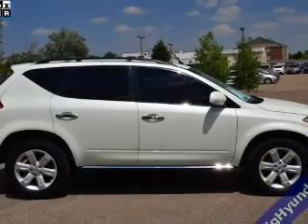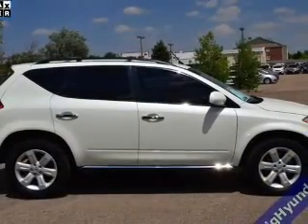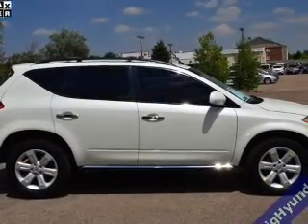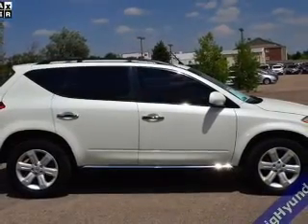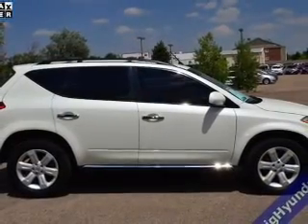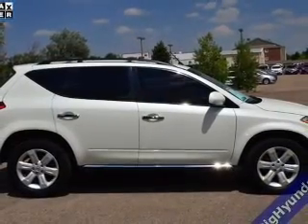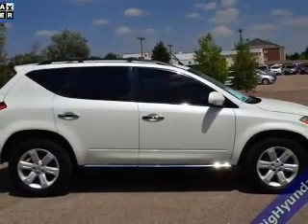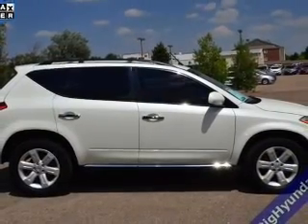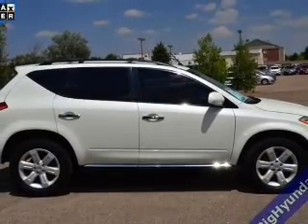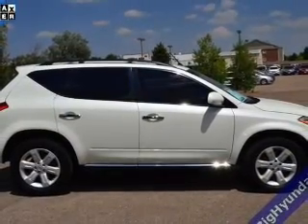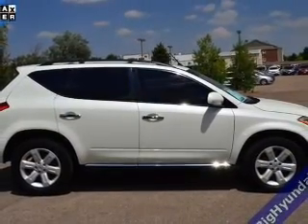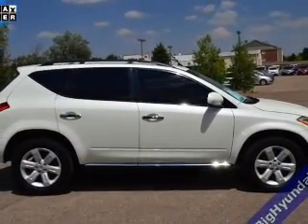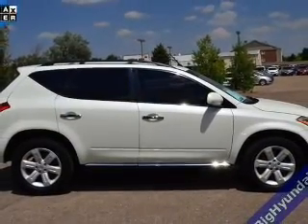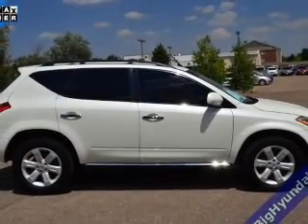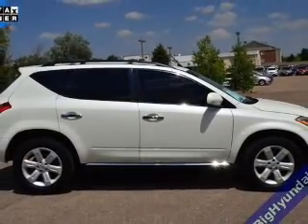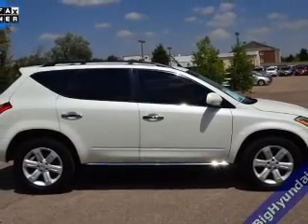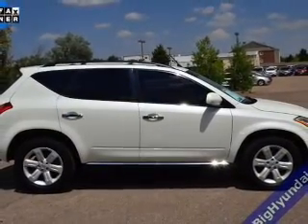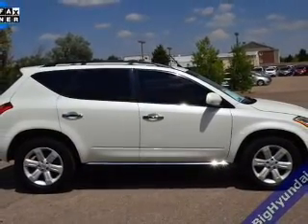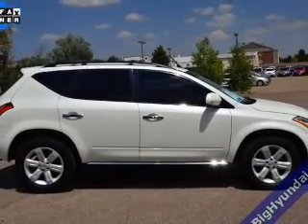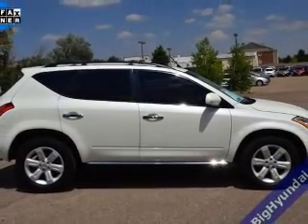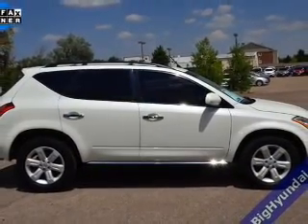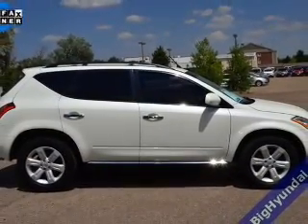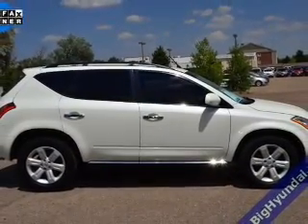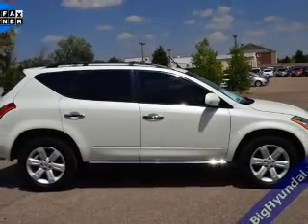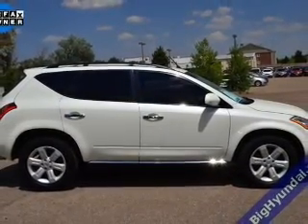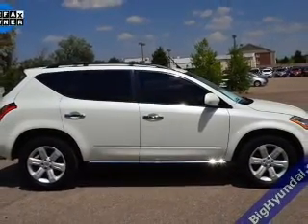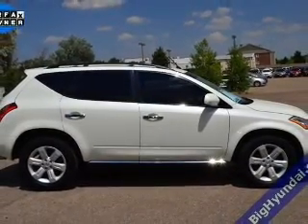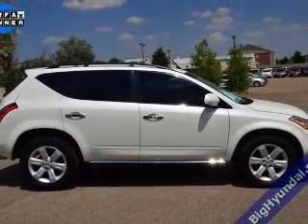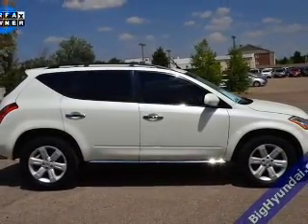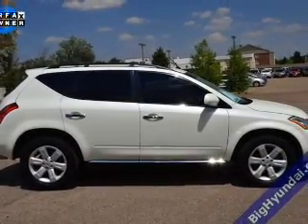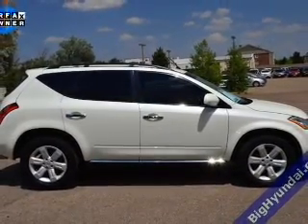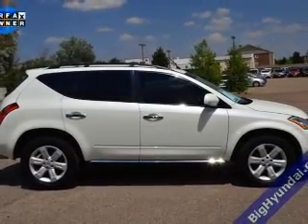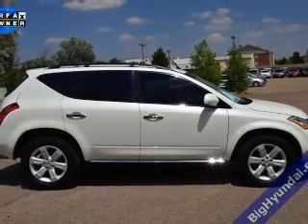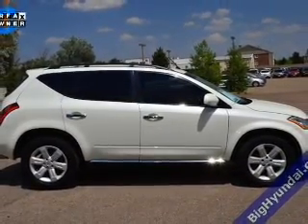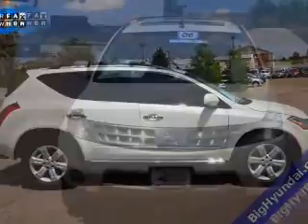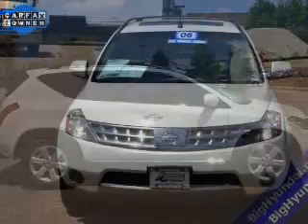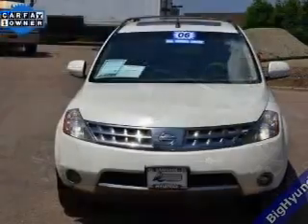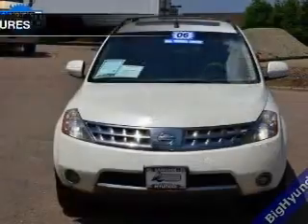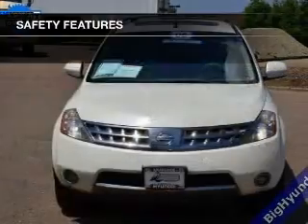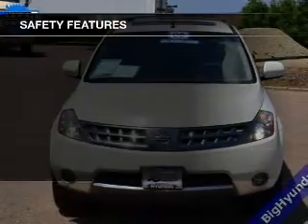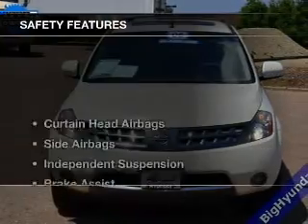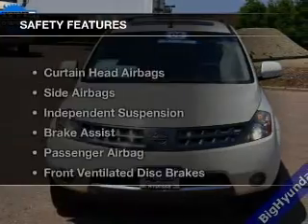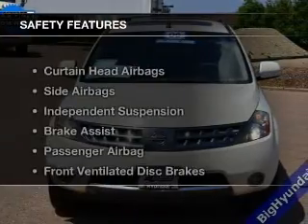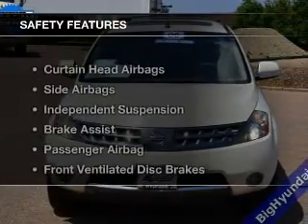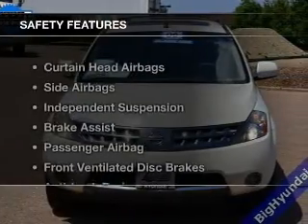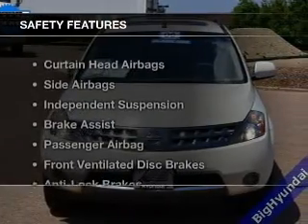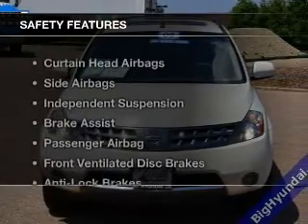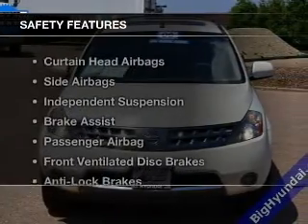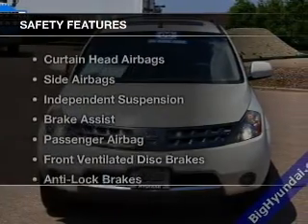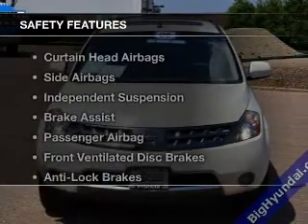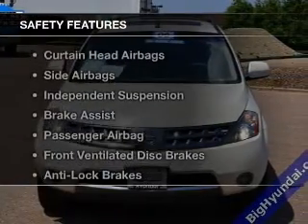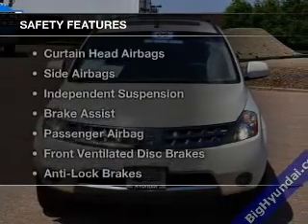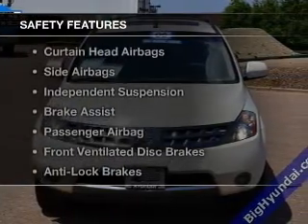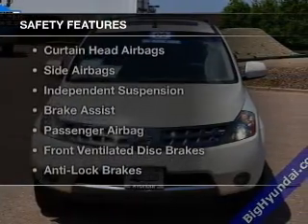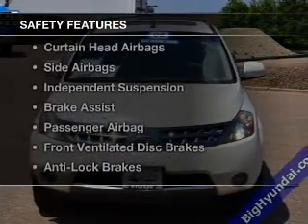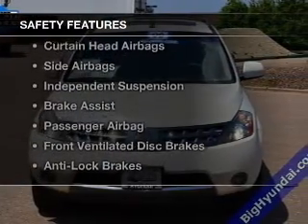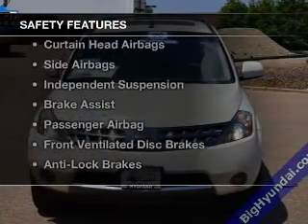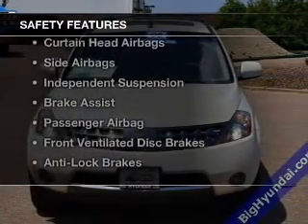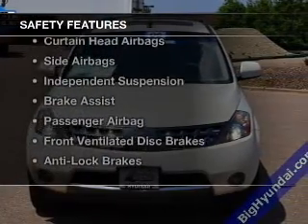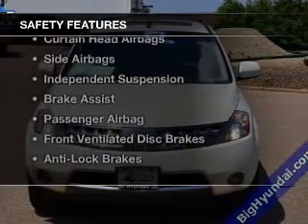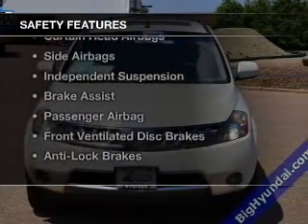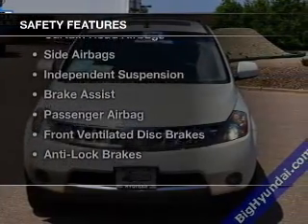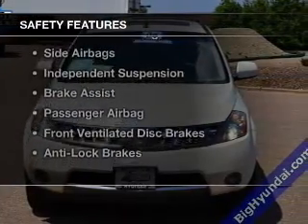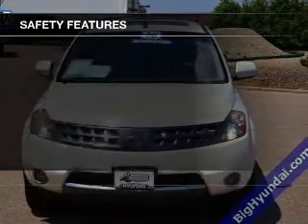An alarm system, power seats, cruise control, and keyless entry. Safety was made a priority with these features.